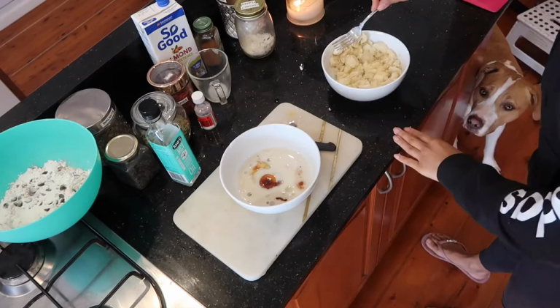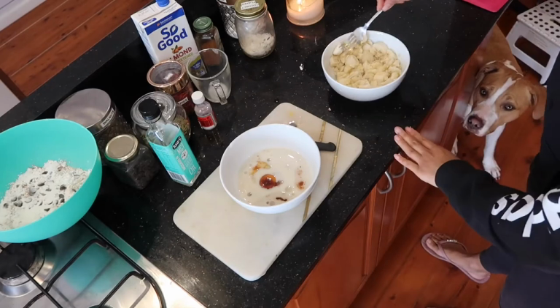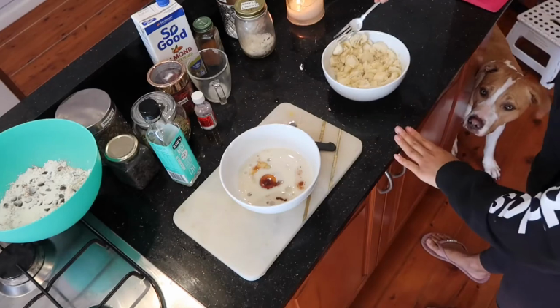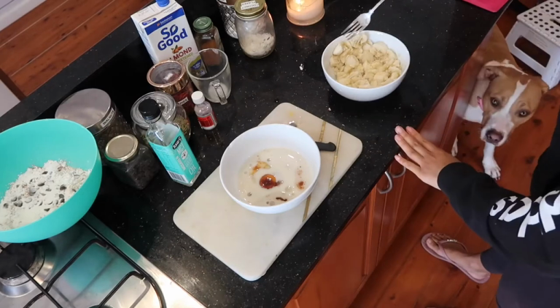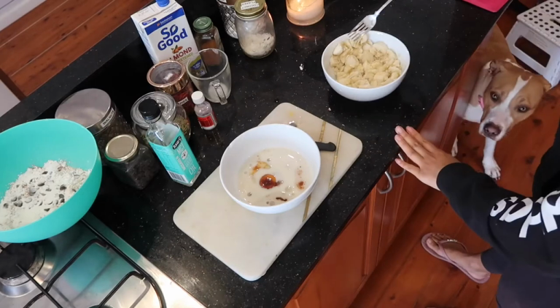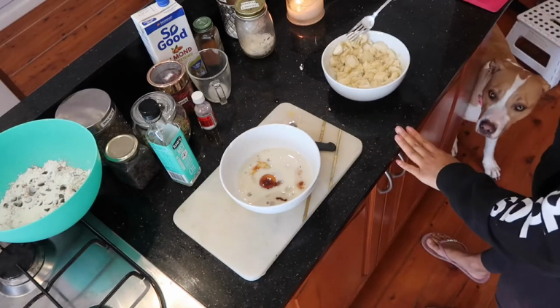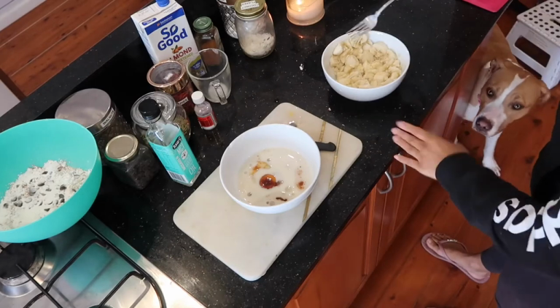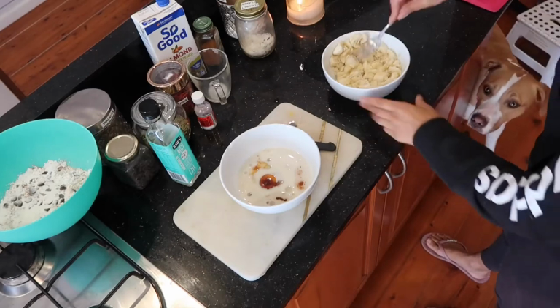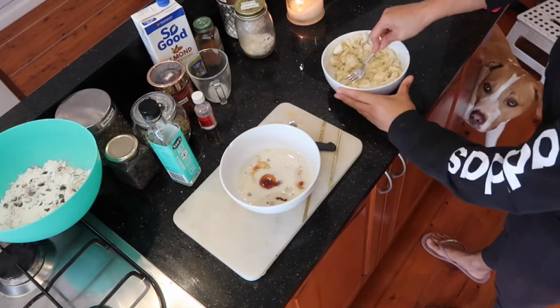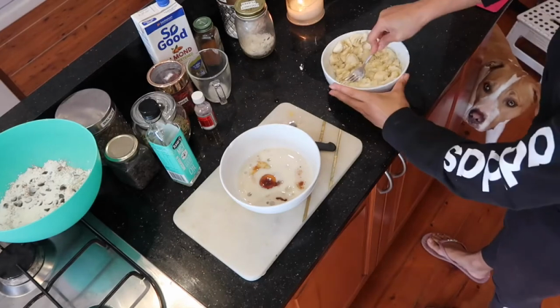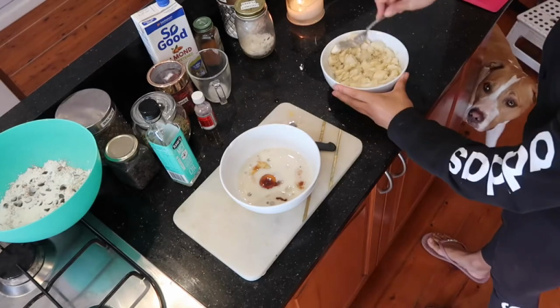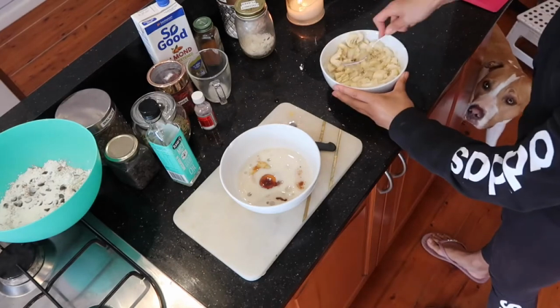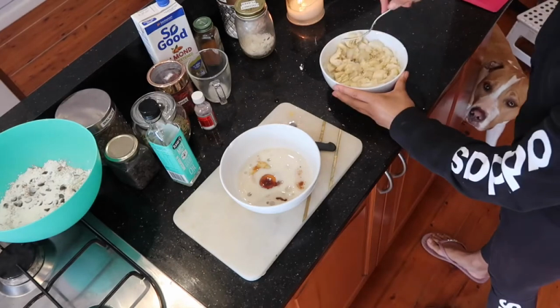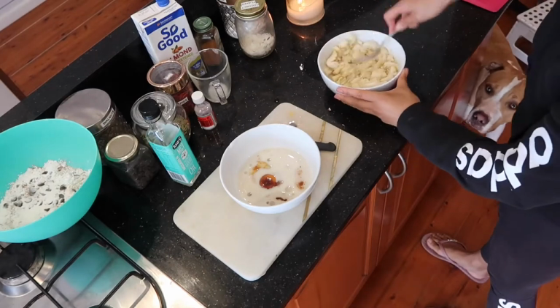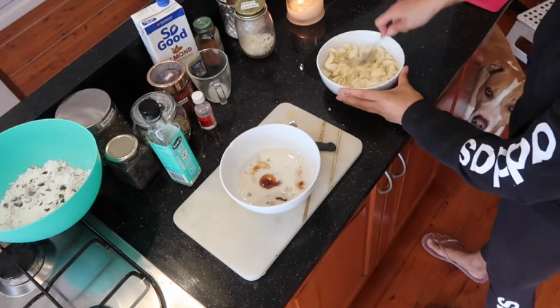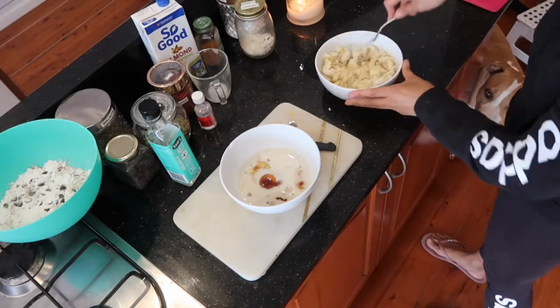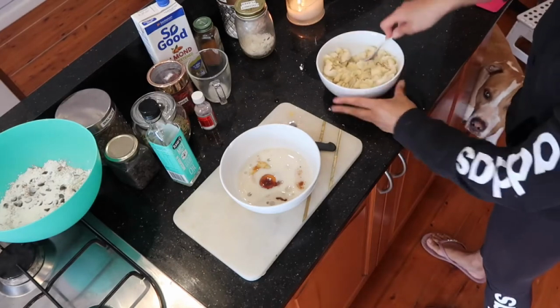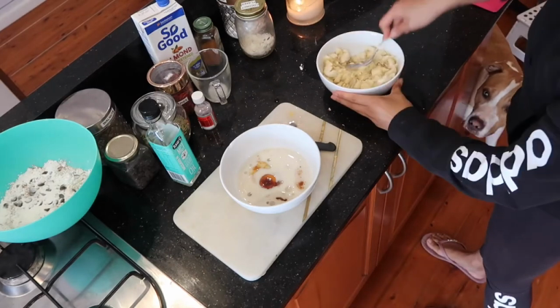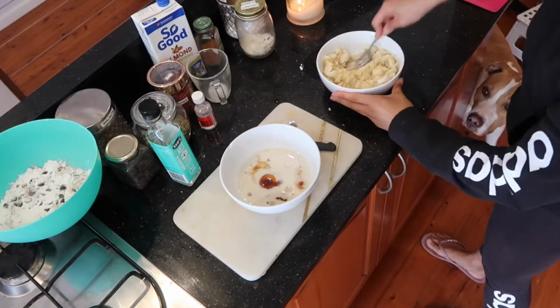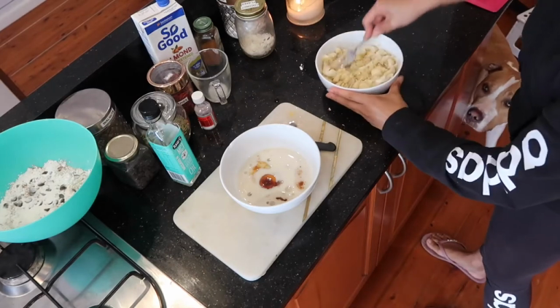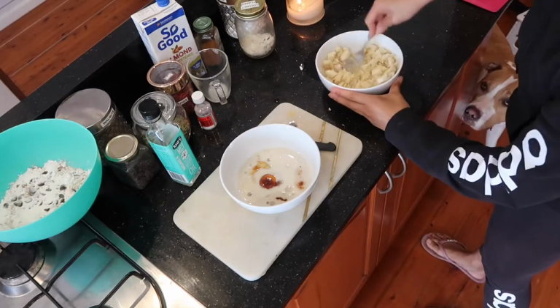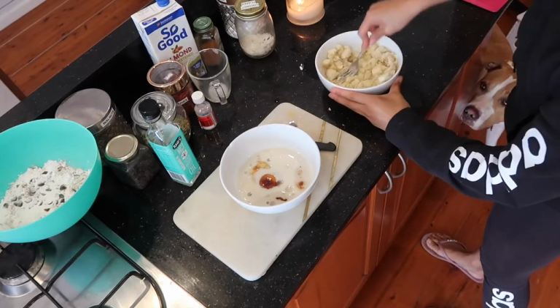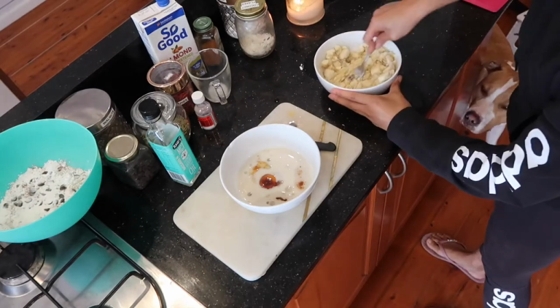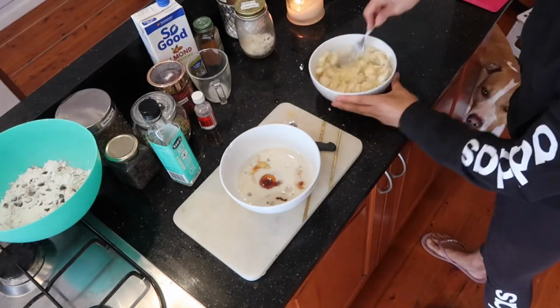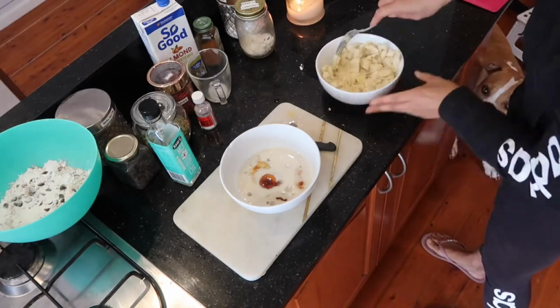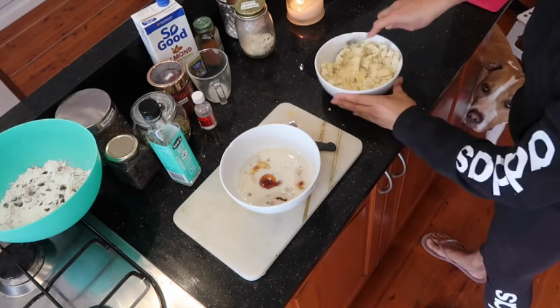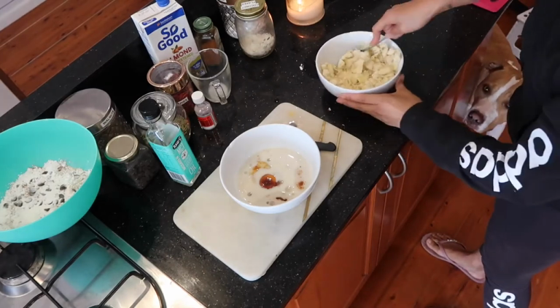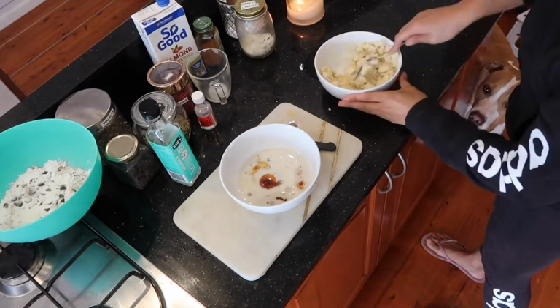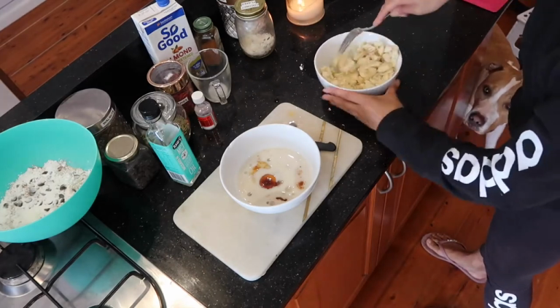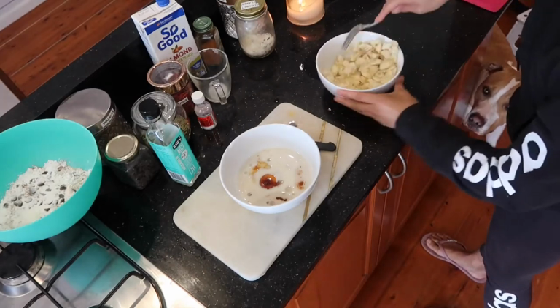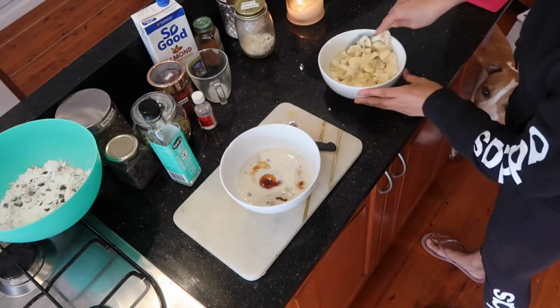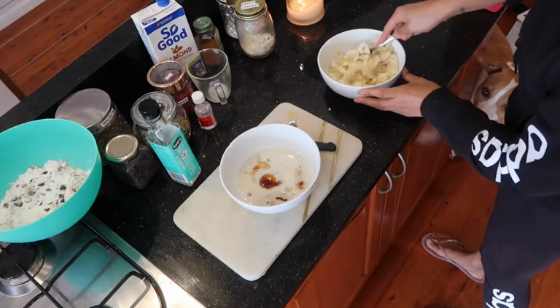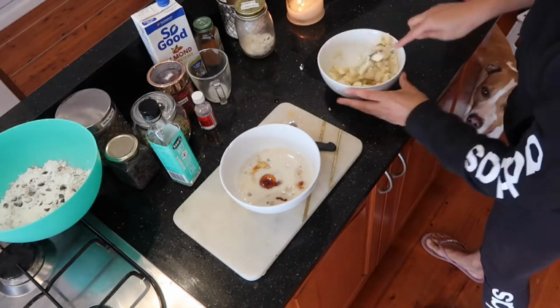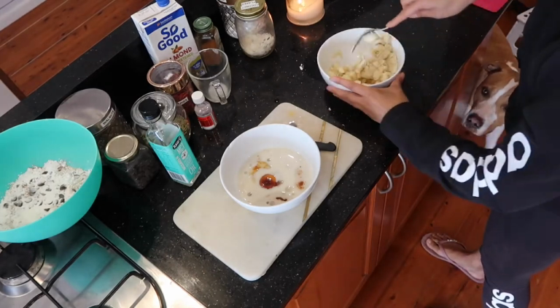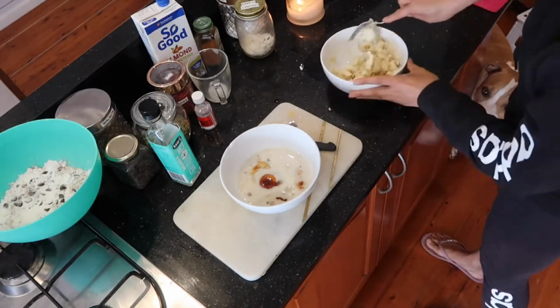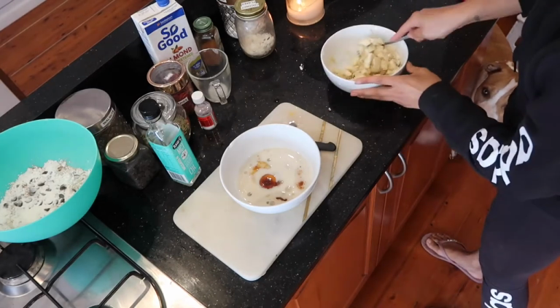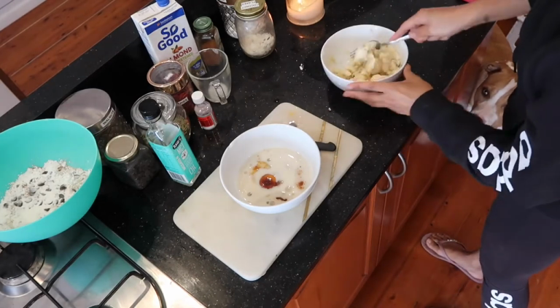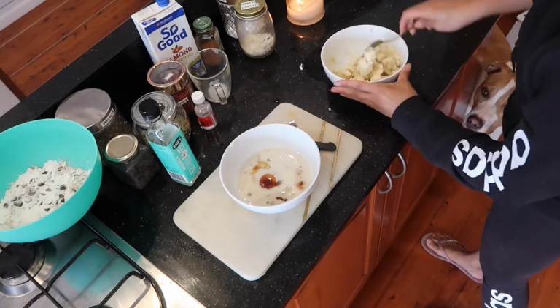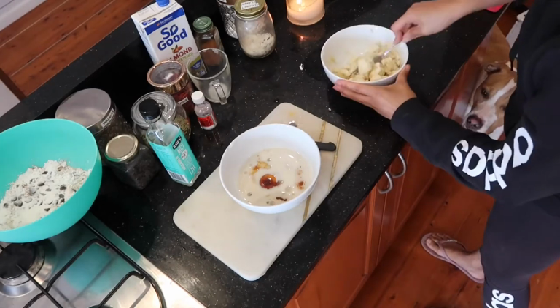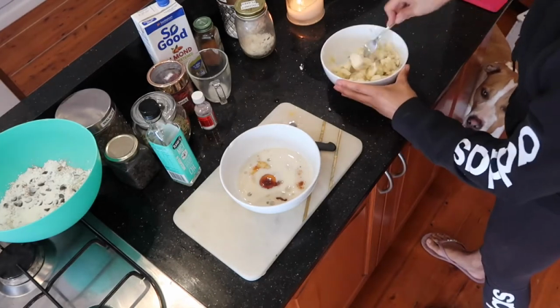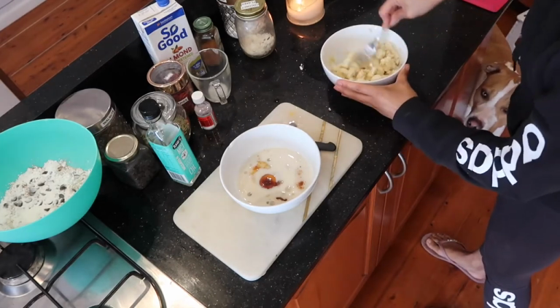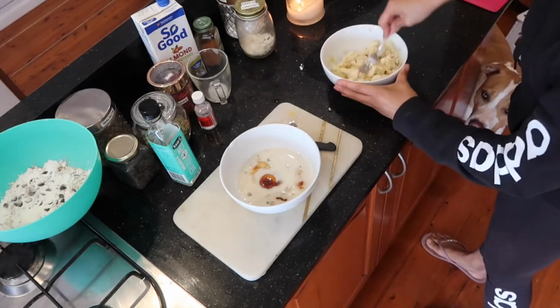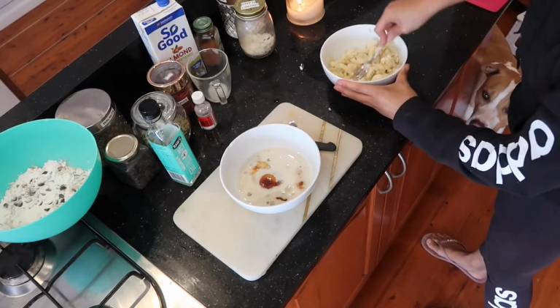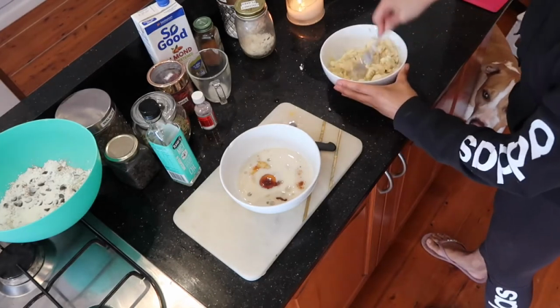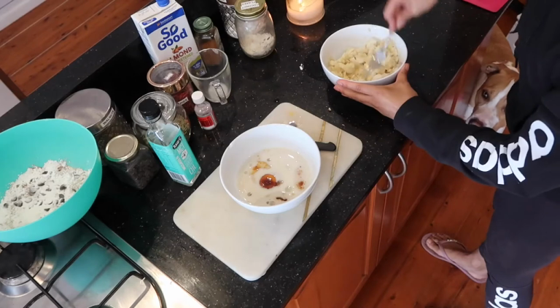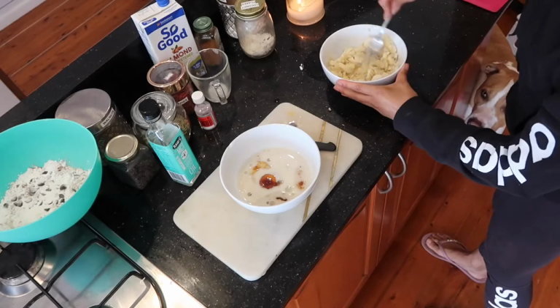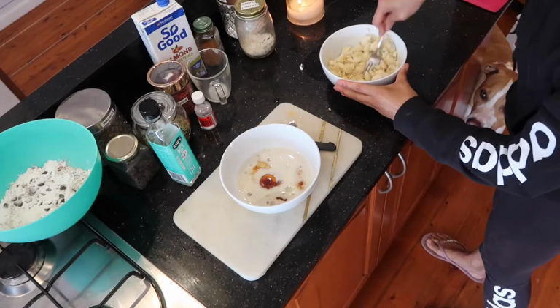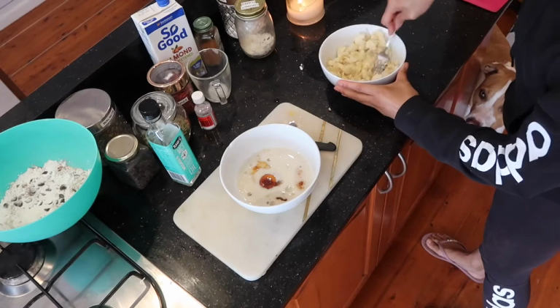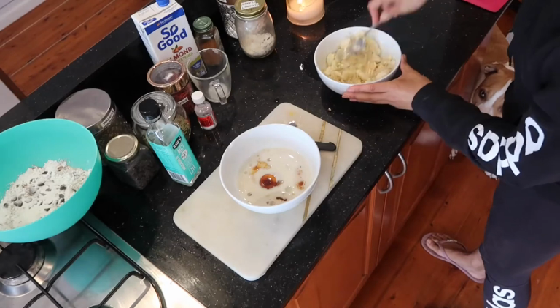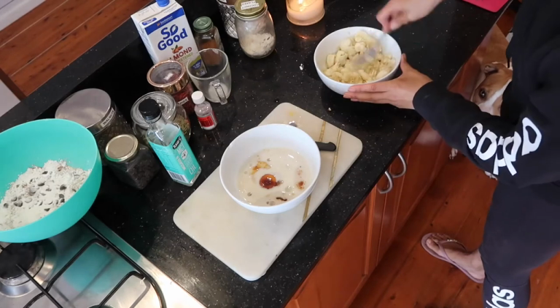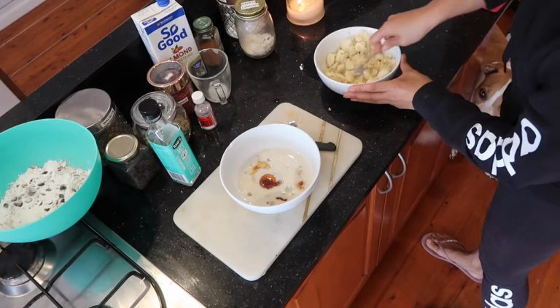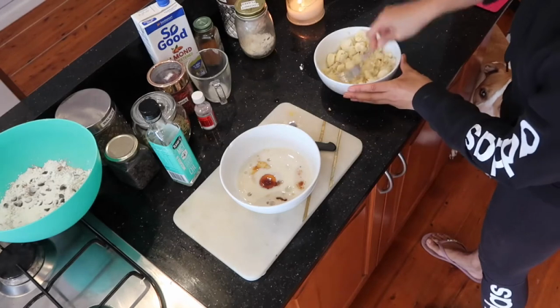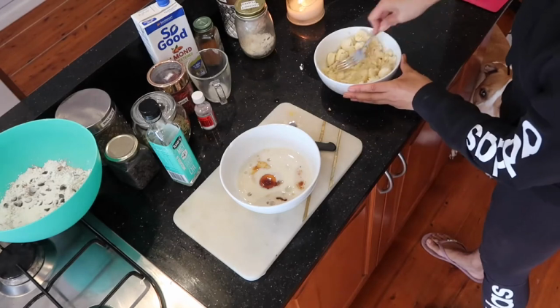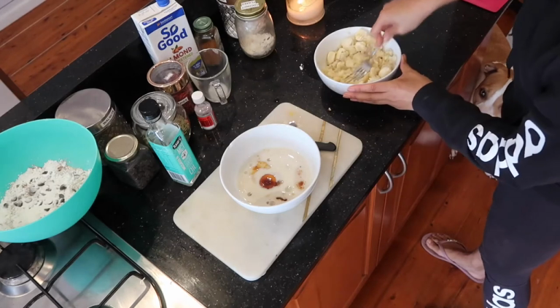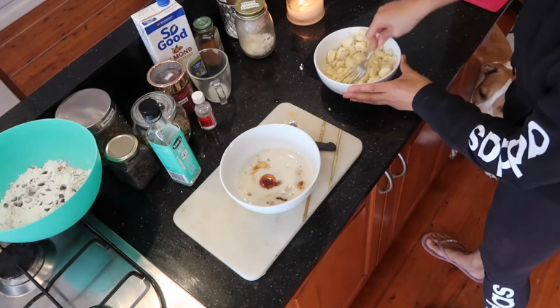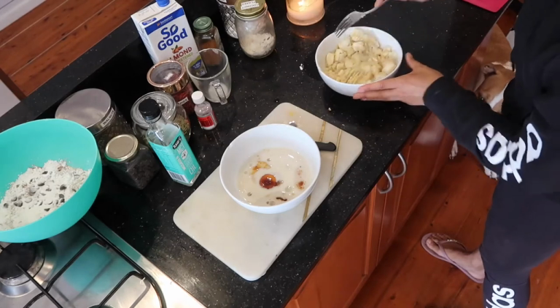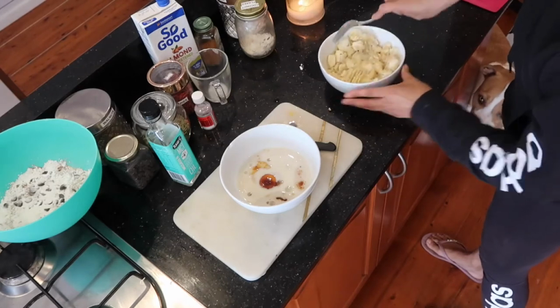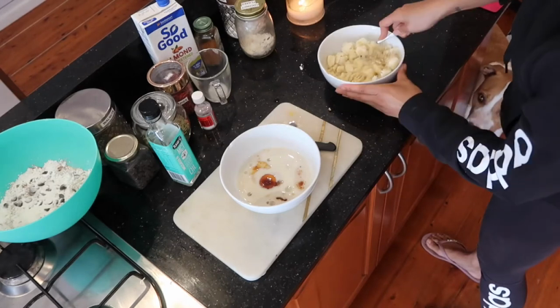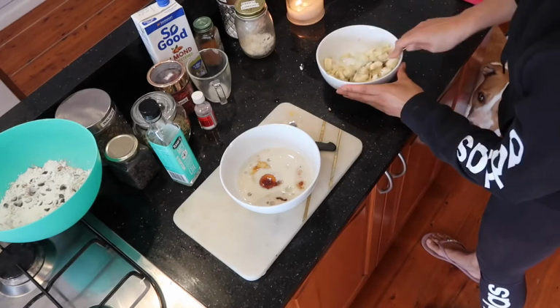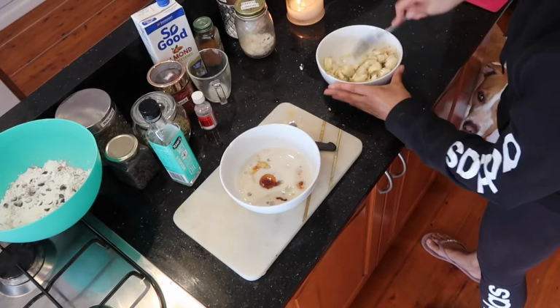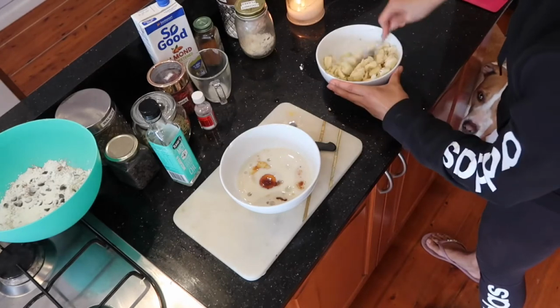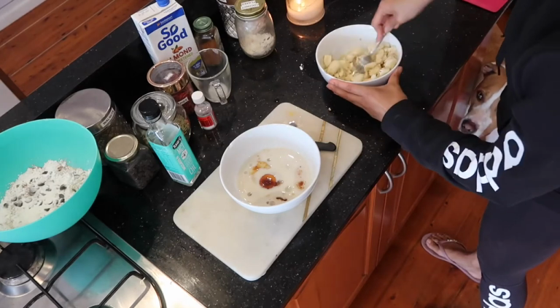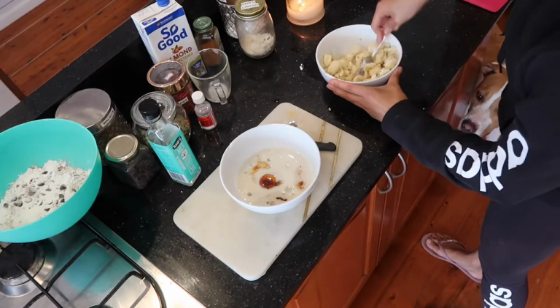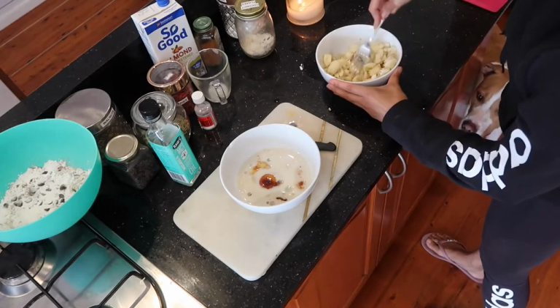Next up, mash all the bananas together. It's best if you have bananas that are a few days old, as this makes it easier to mush them all together.